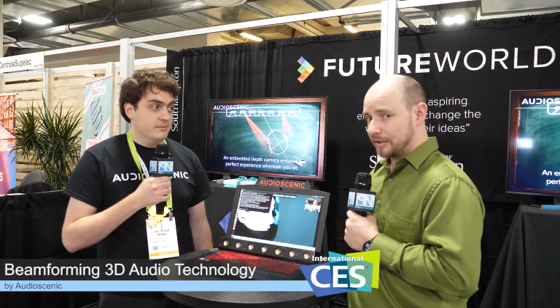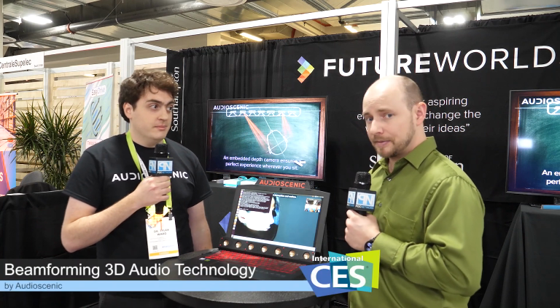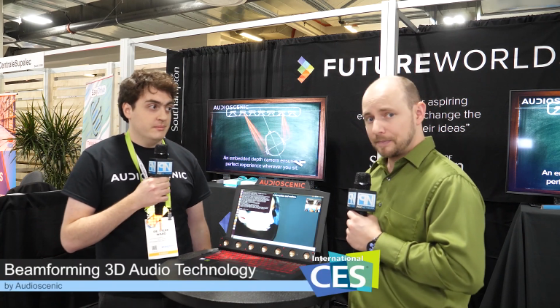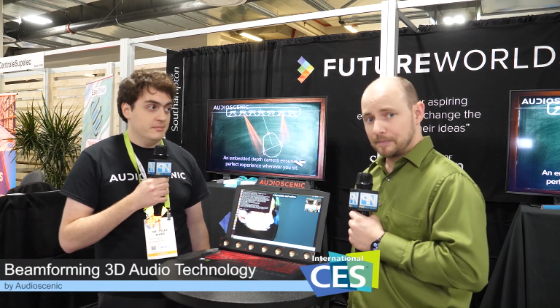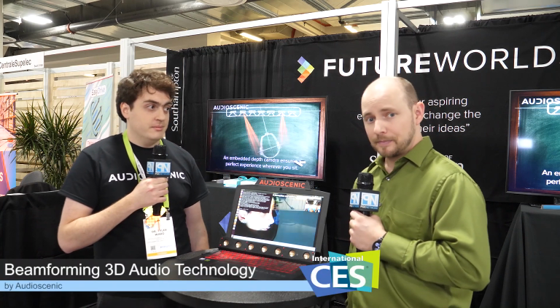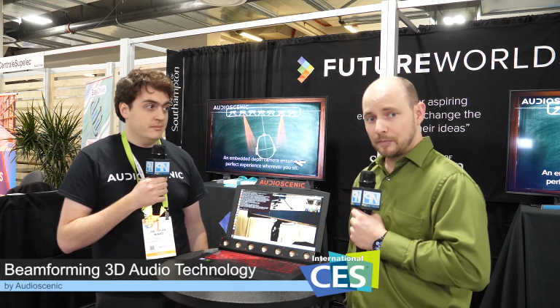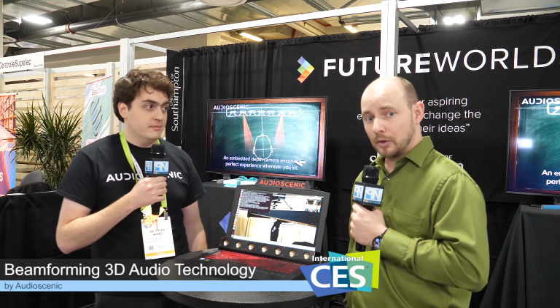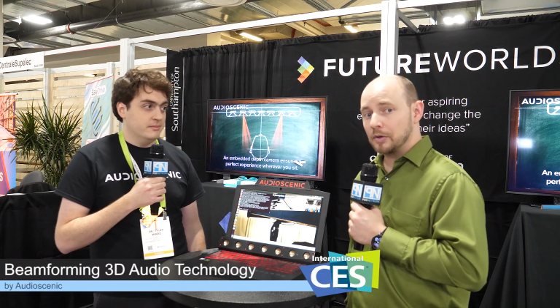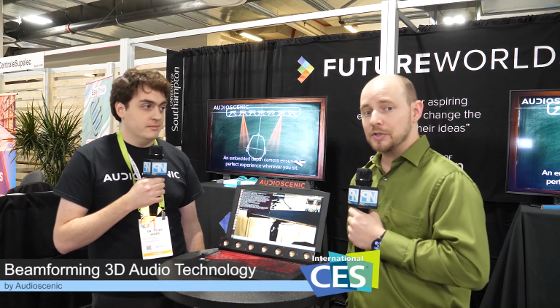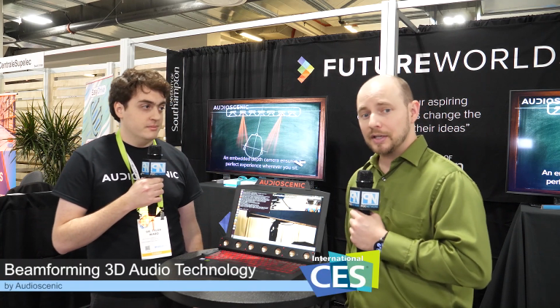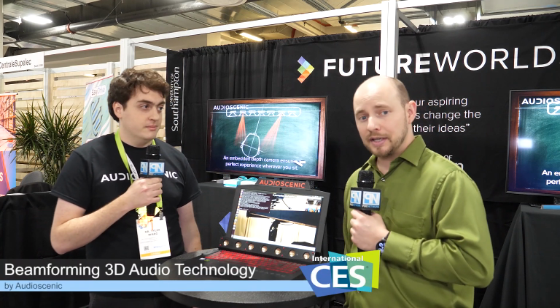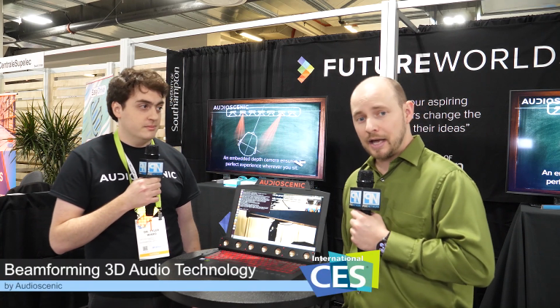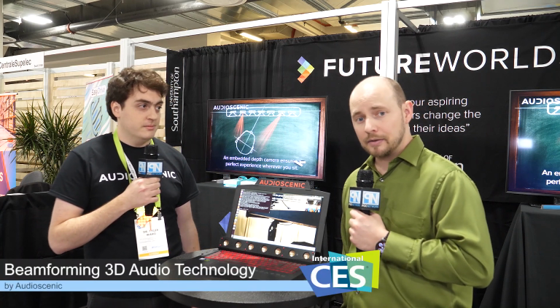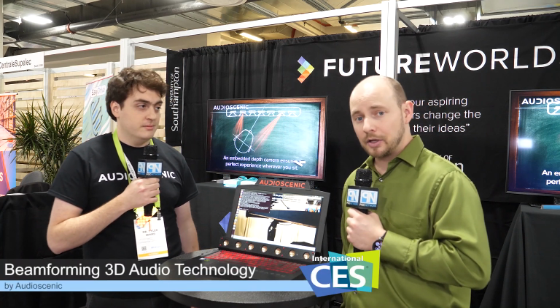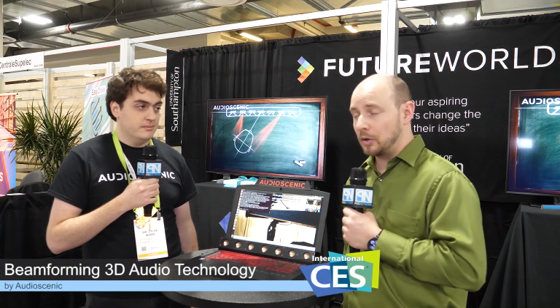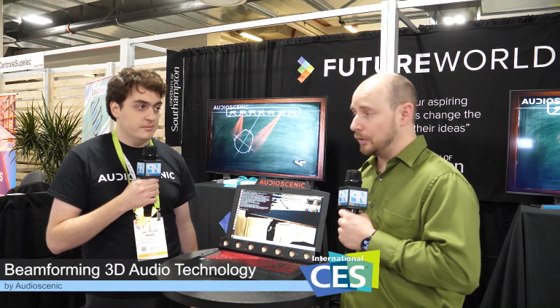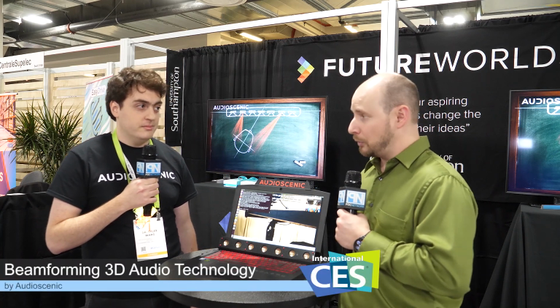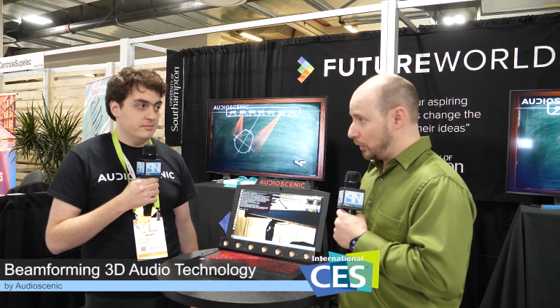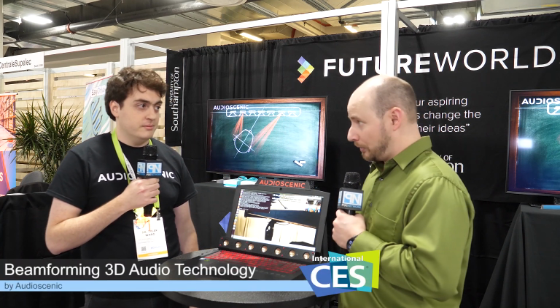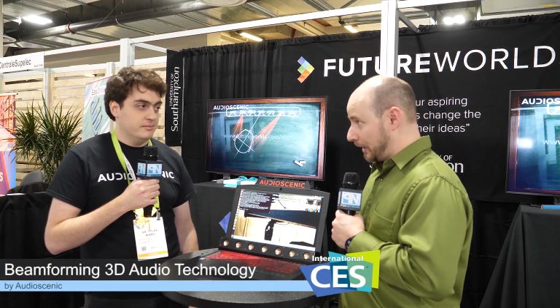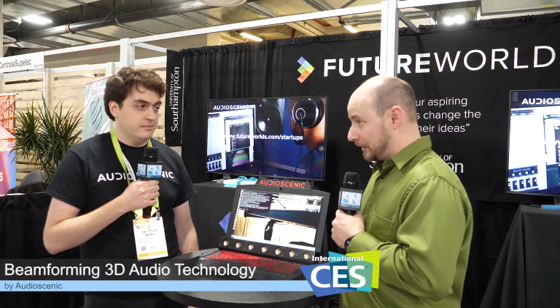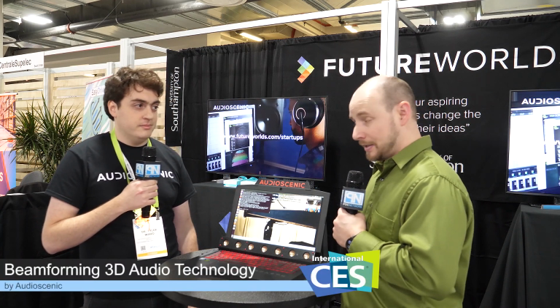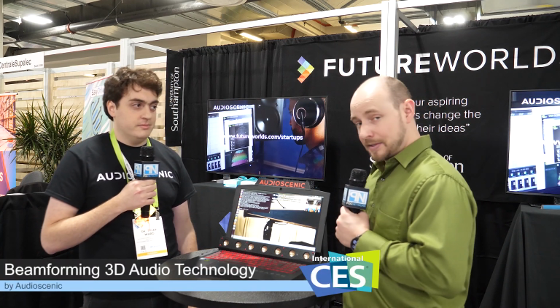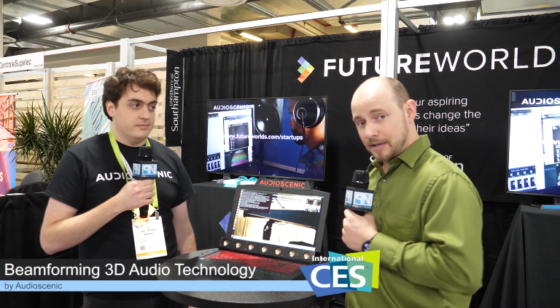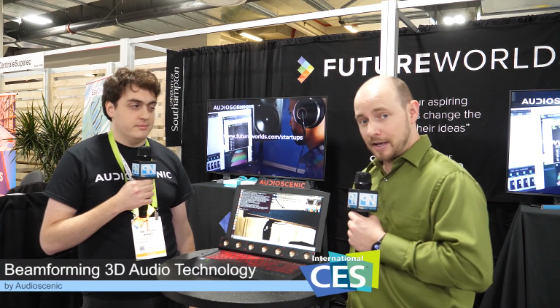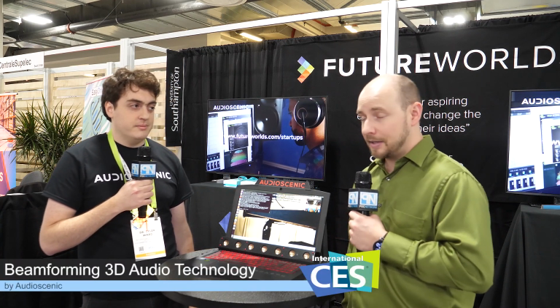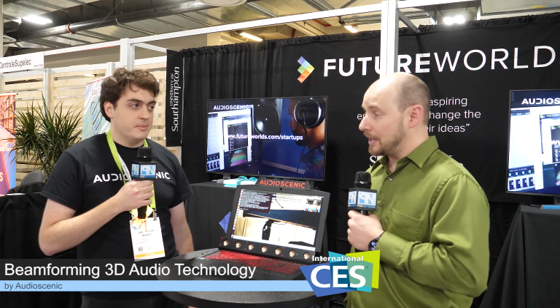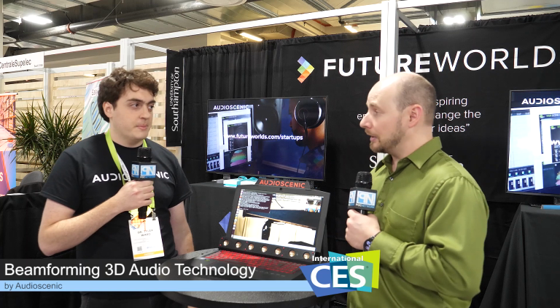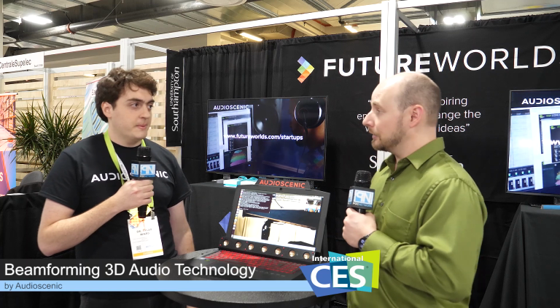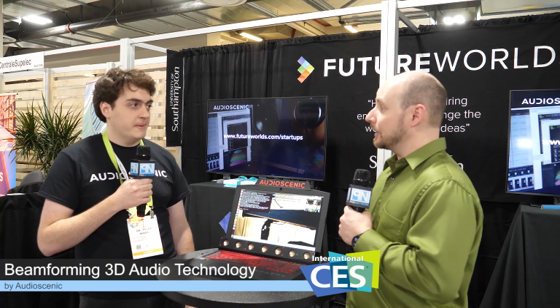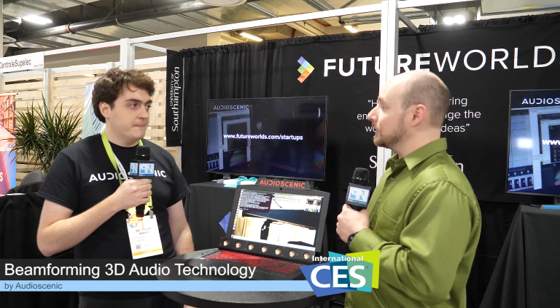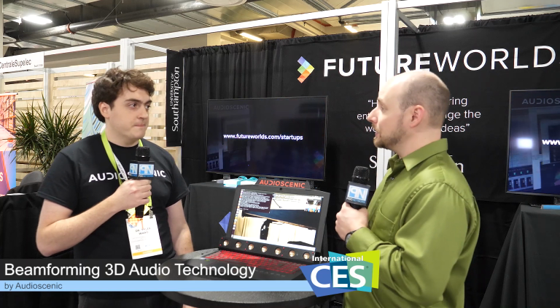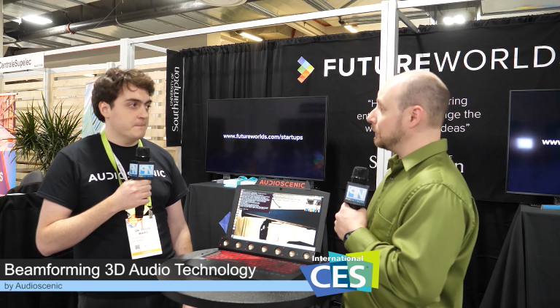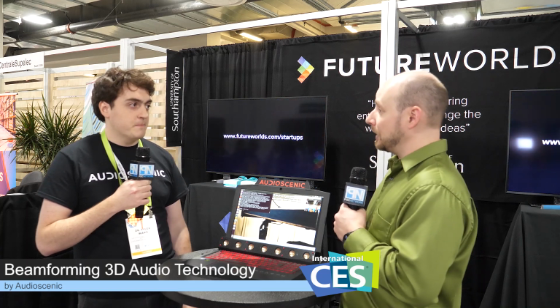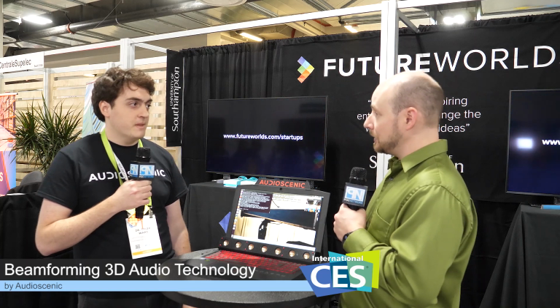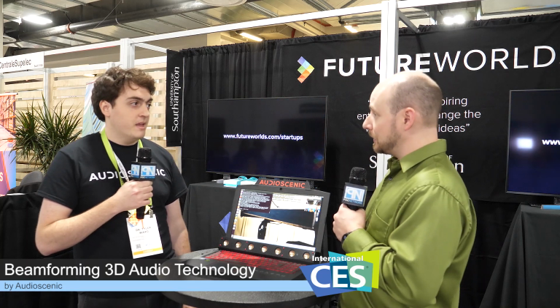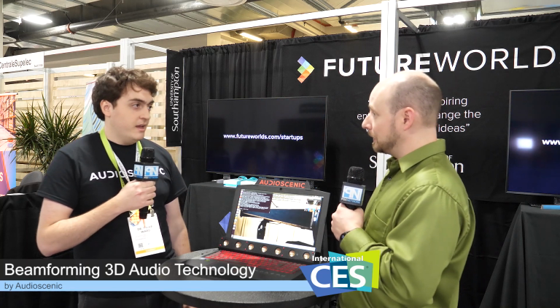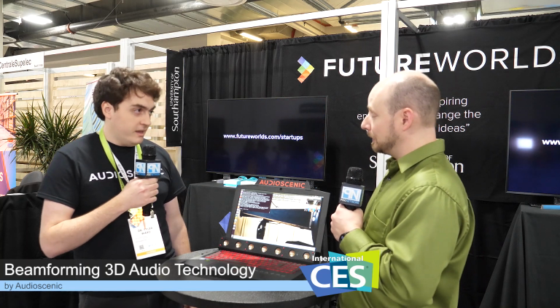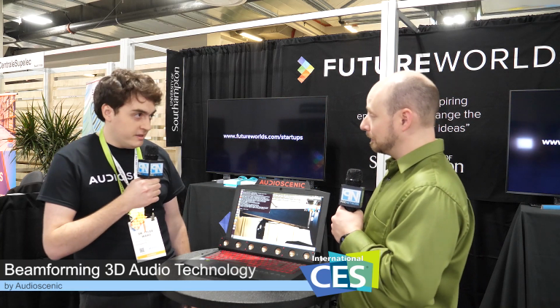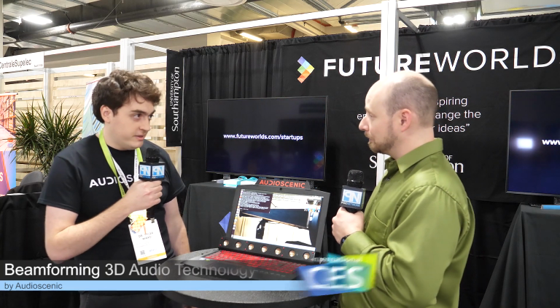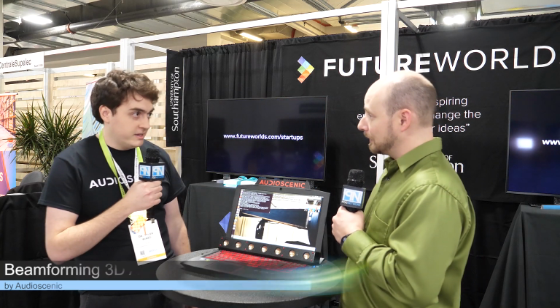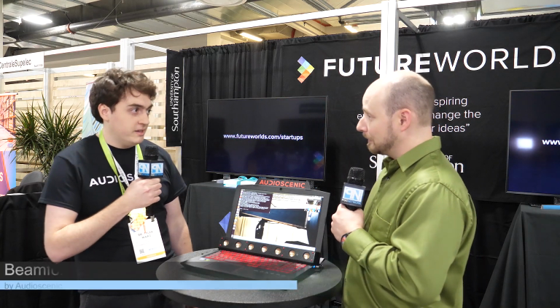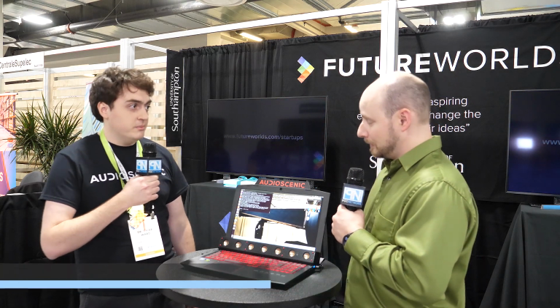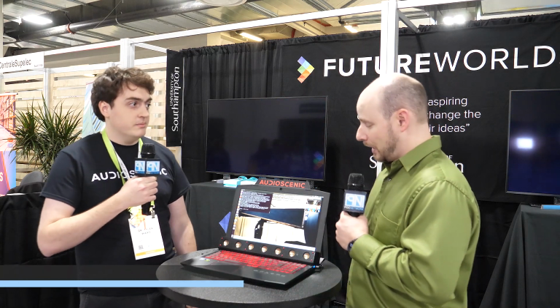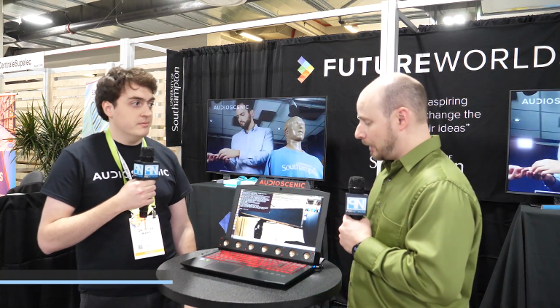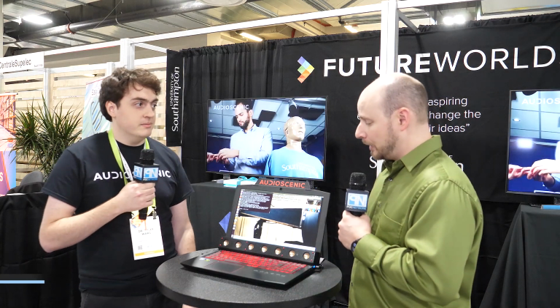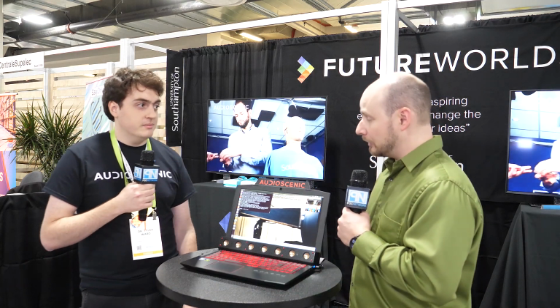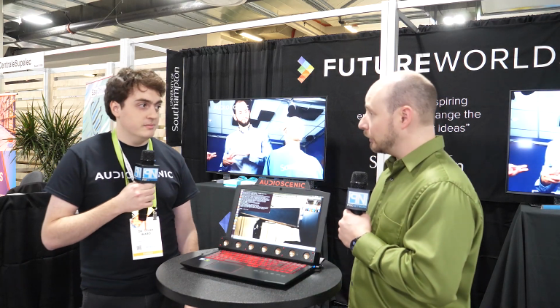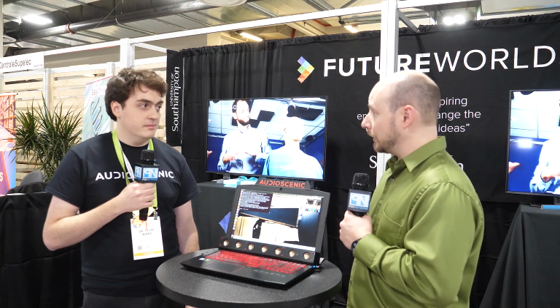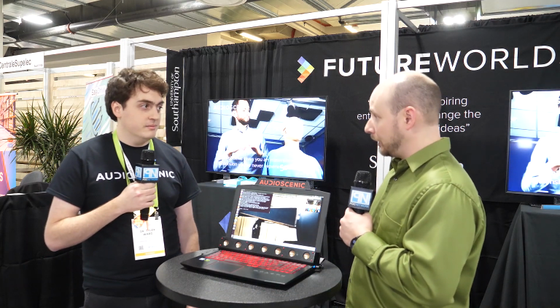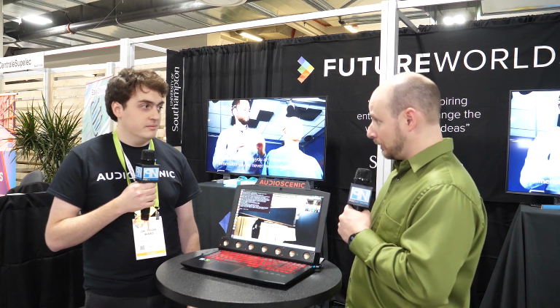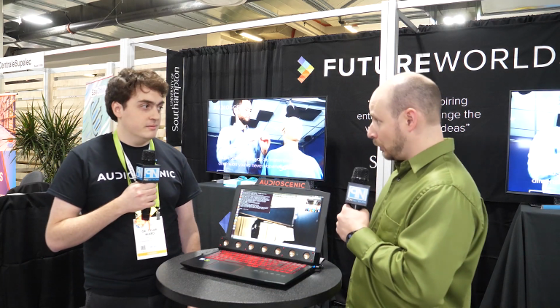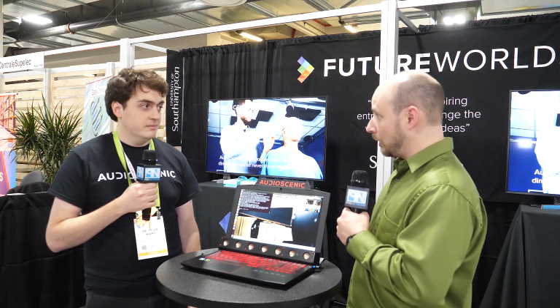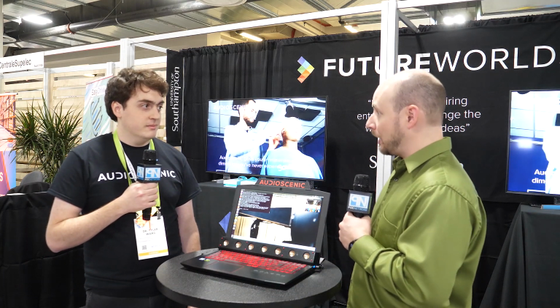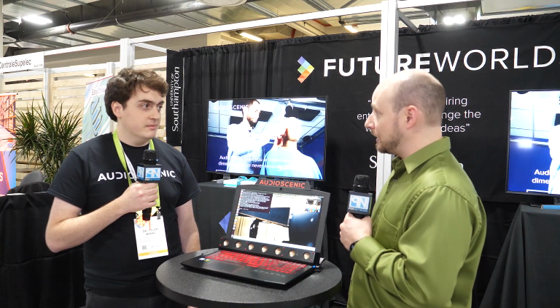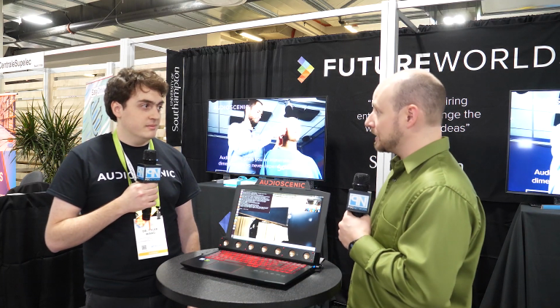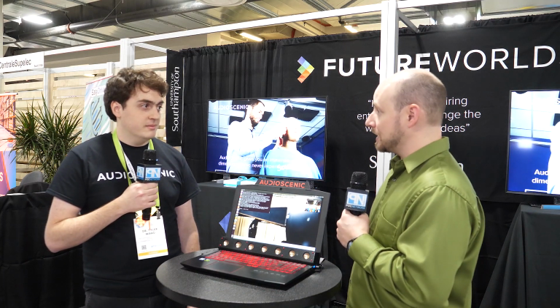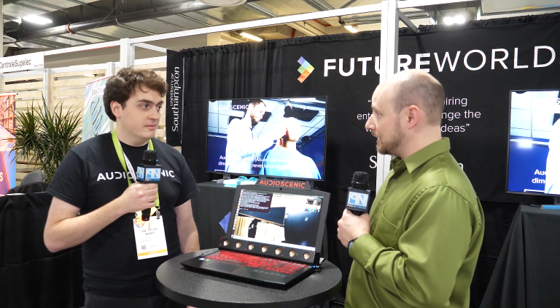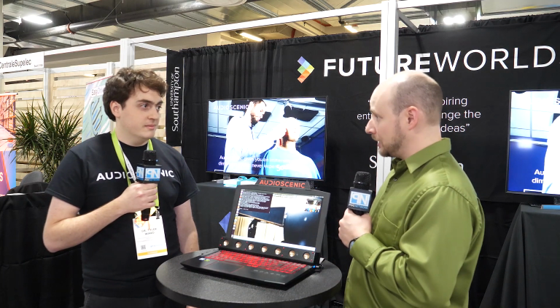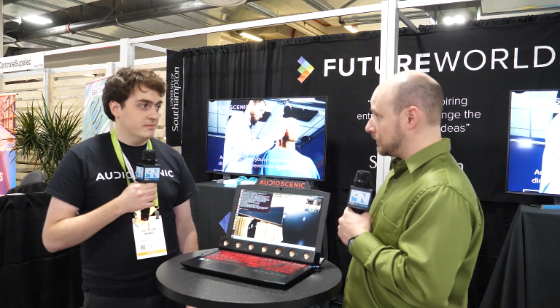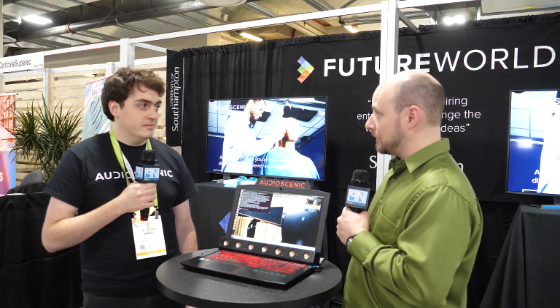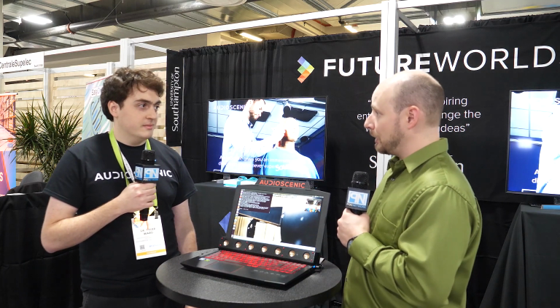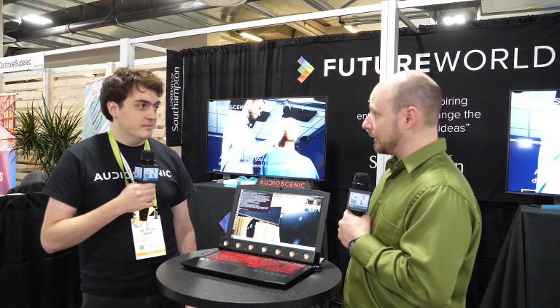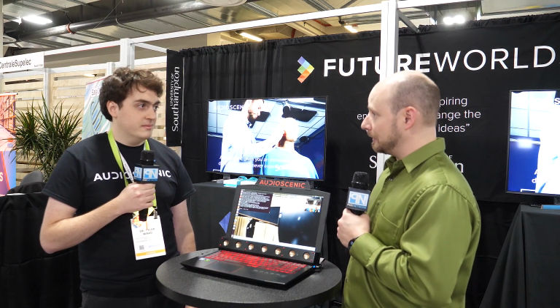Perfect. Well, go check it out and learn more about this. Tyler, thank you so much. Thank you. We look forward to hearing more about this as it enters the market.